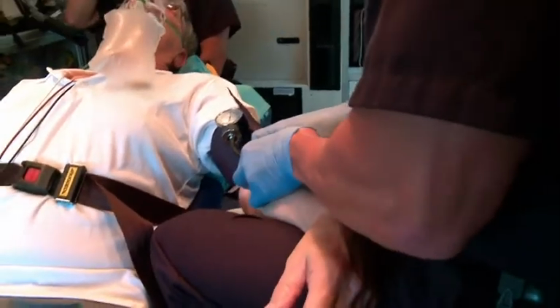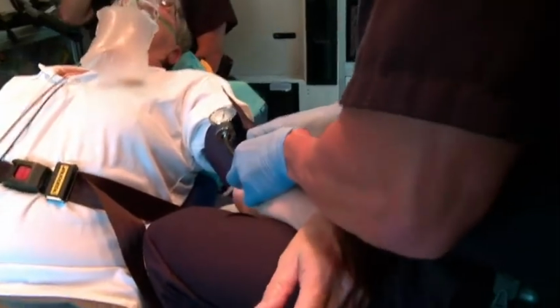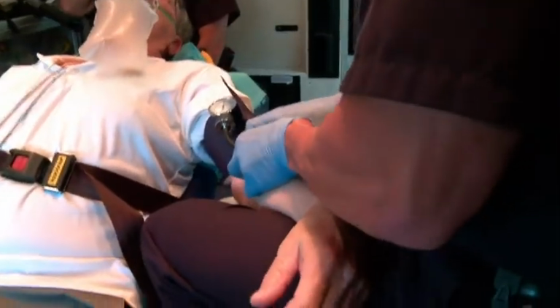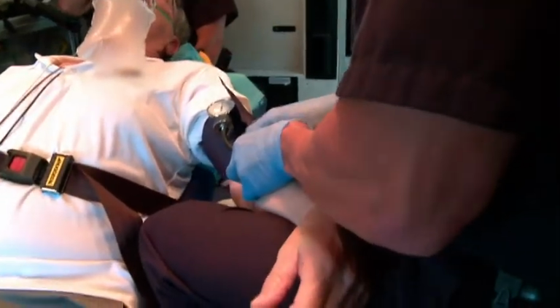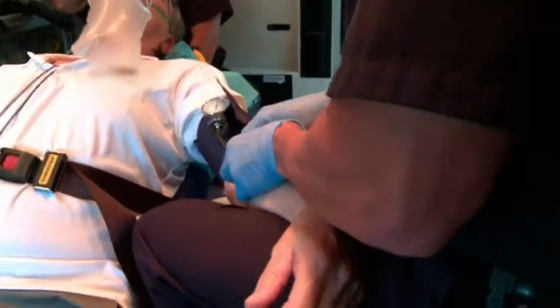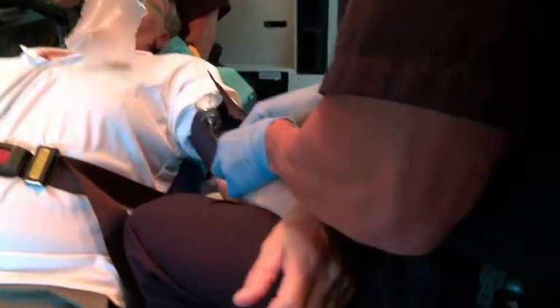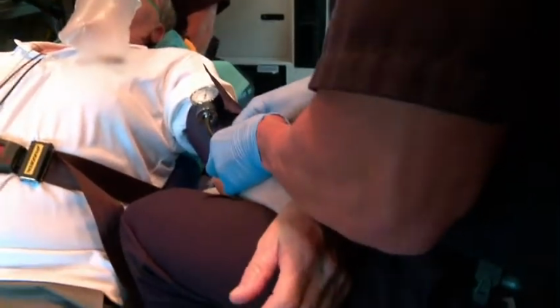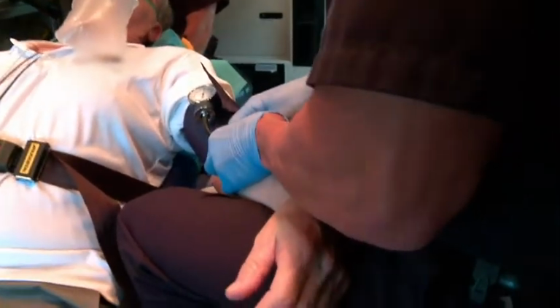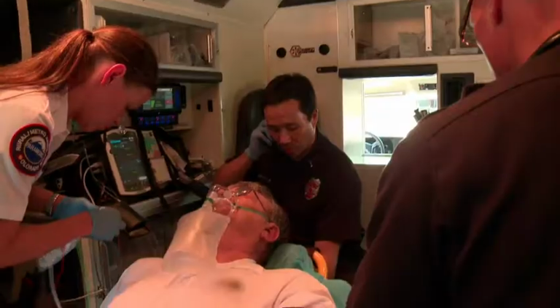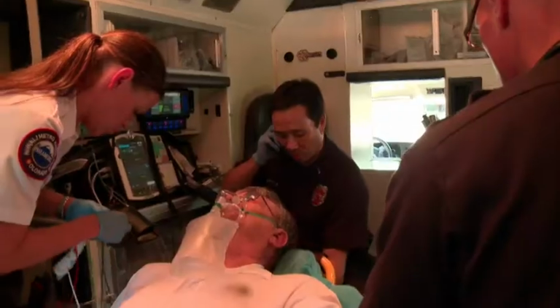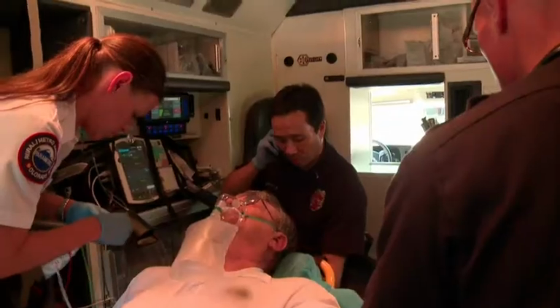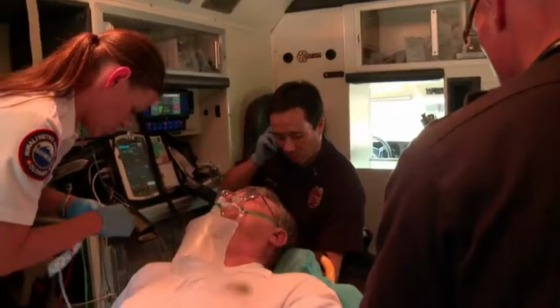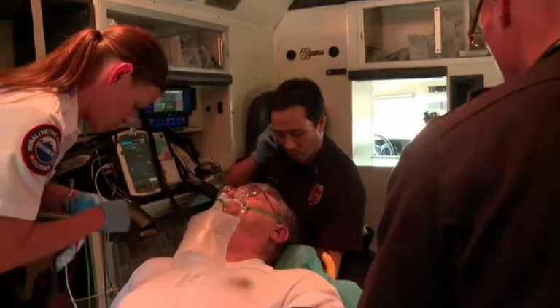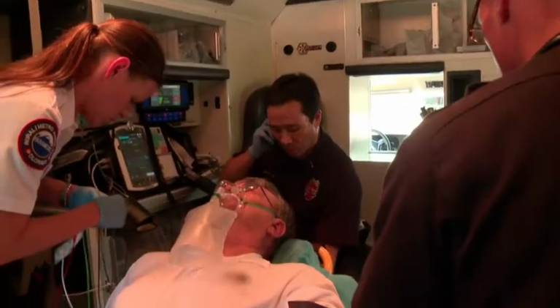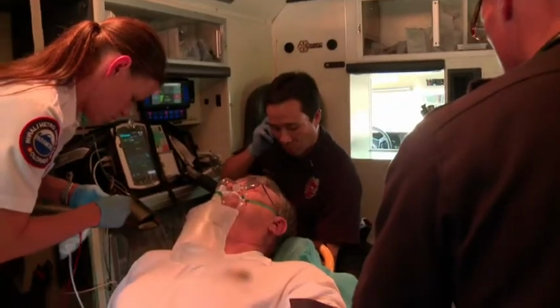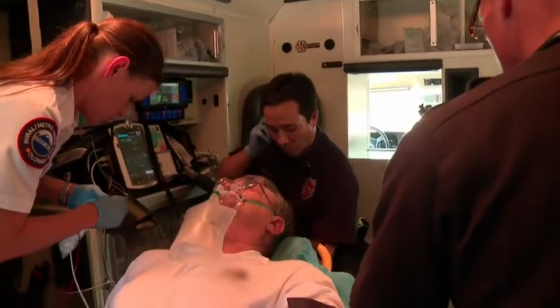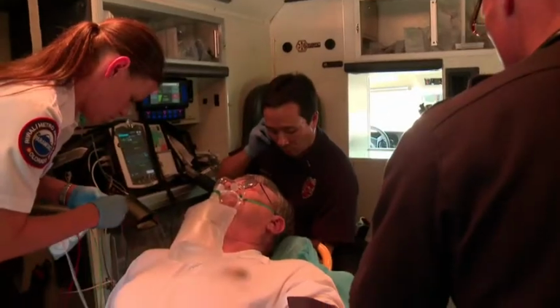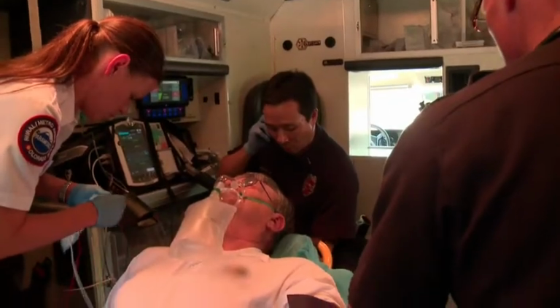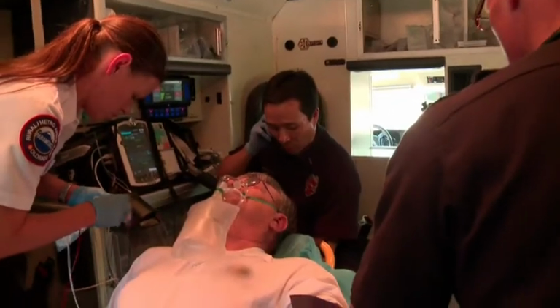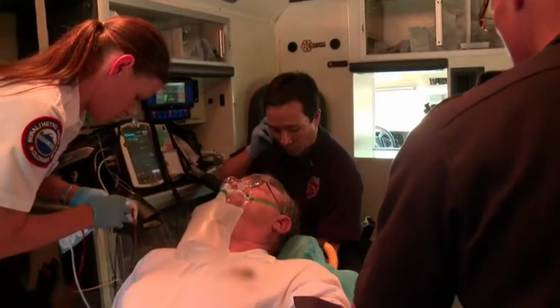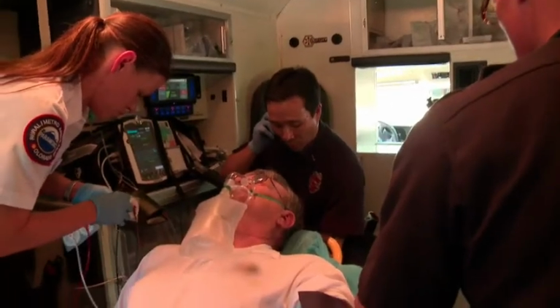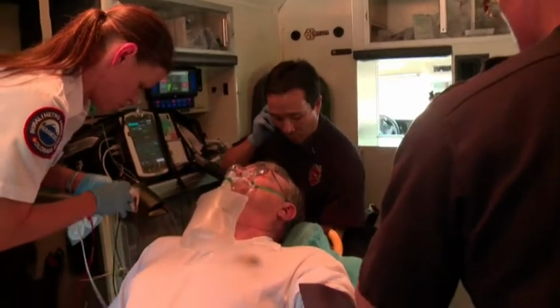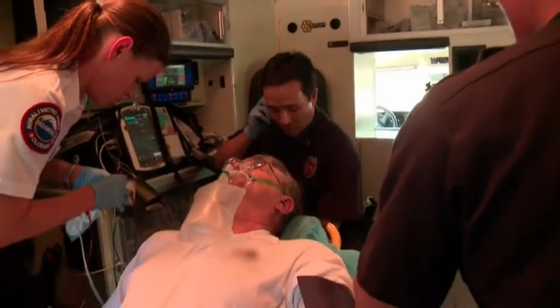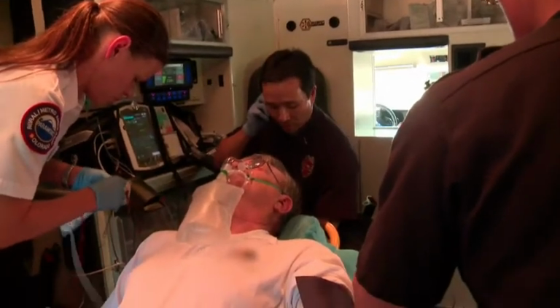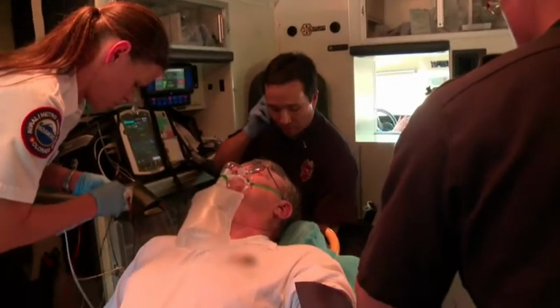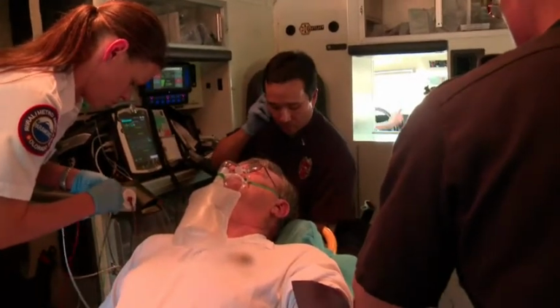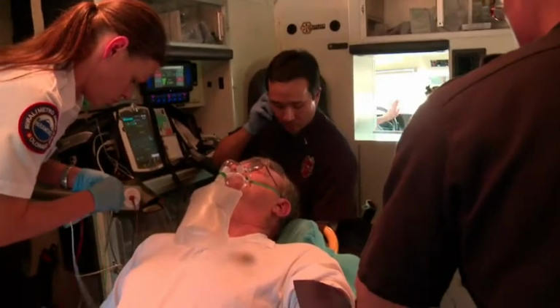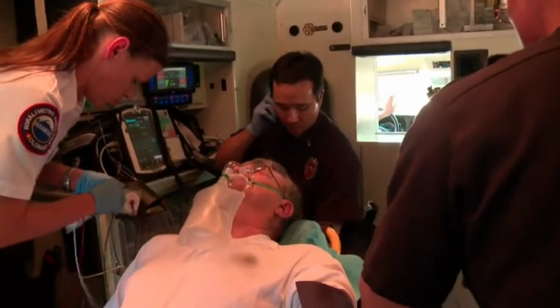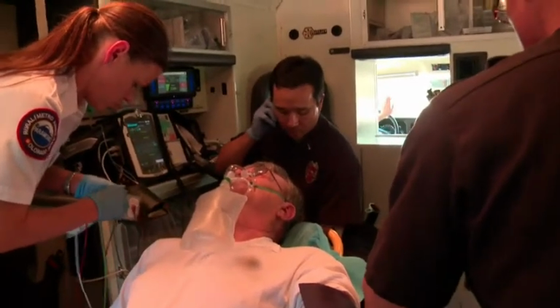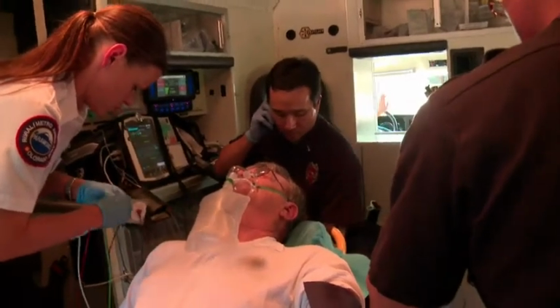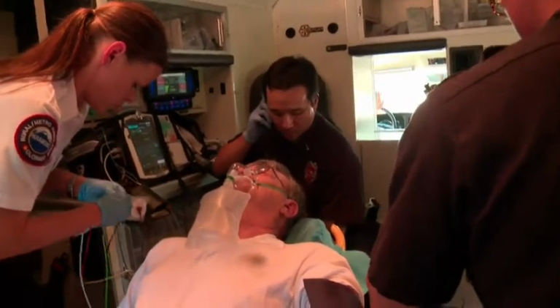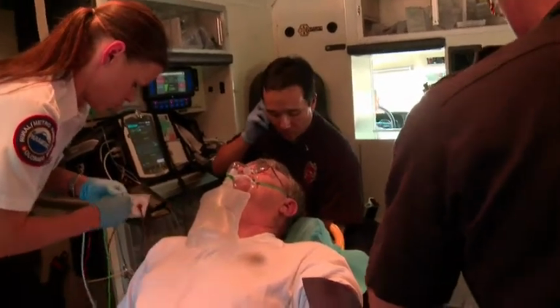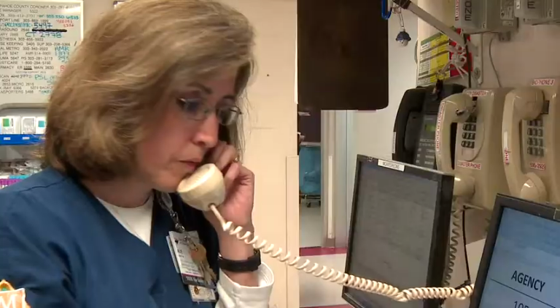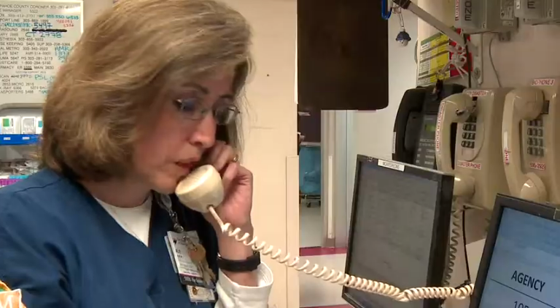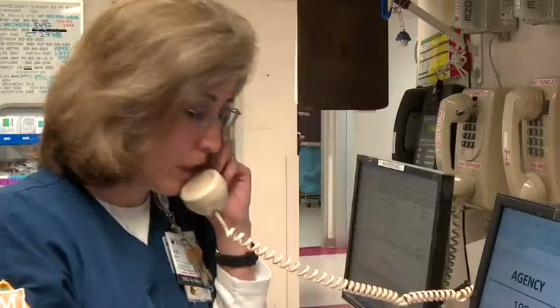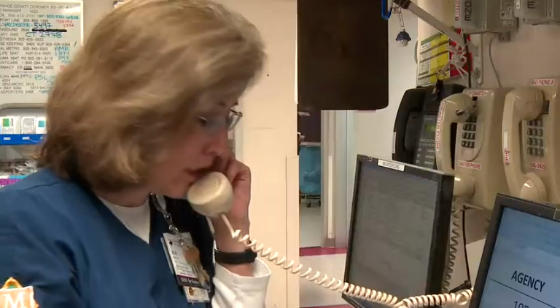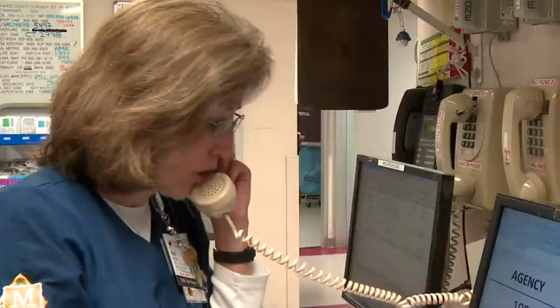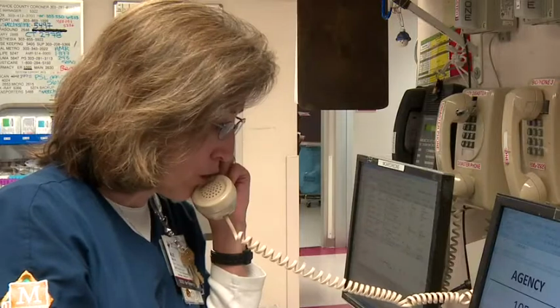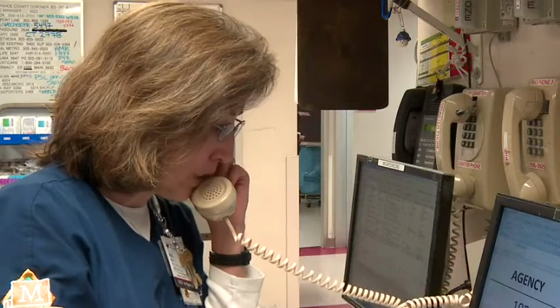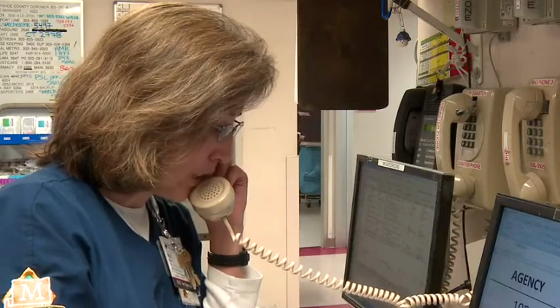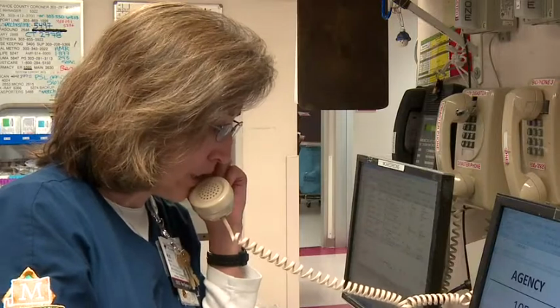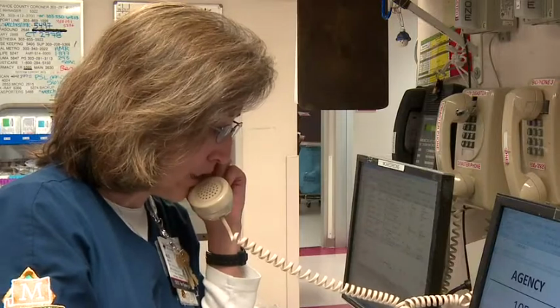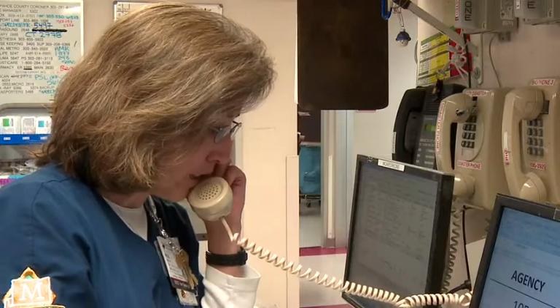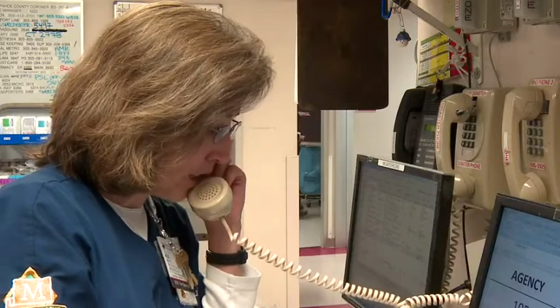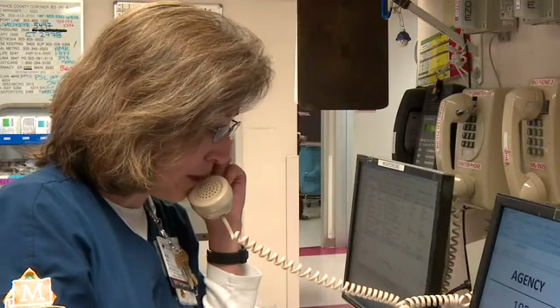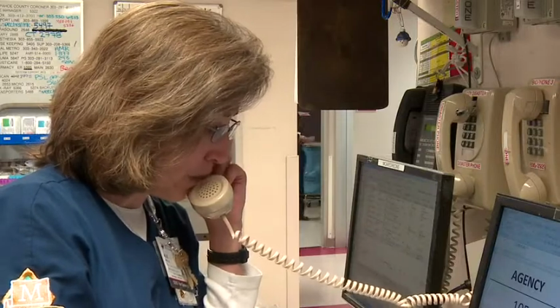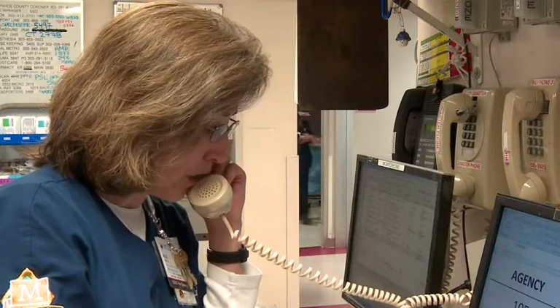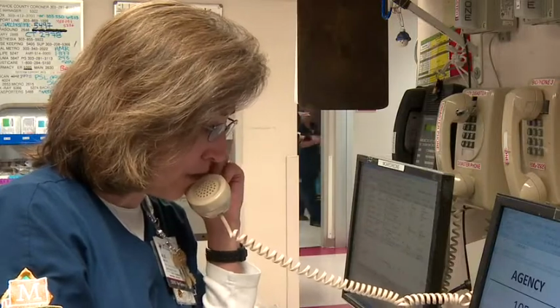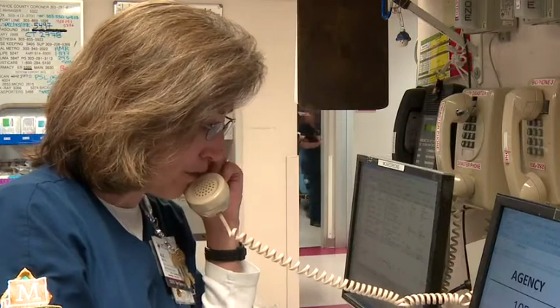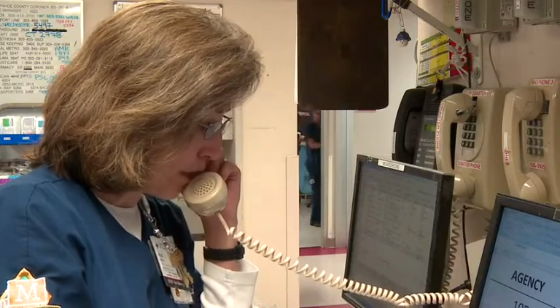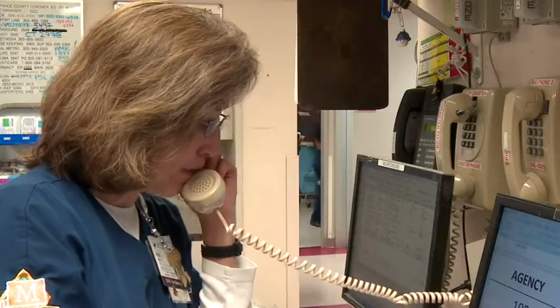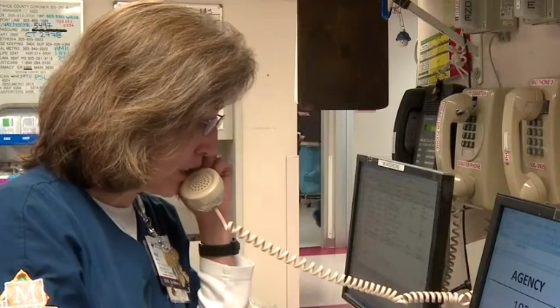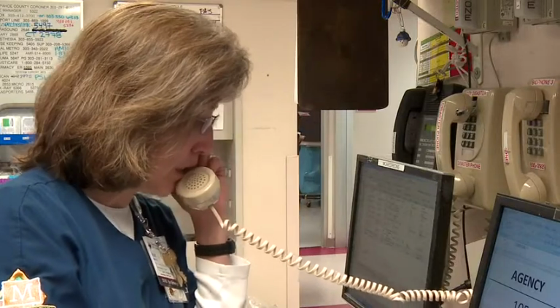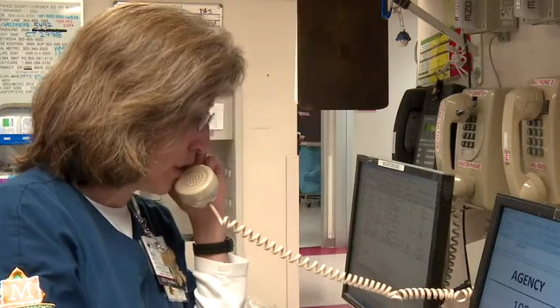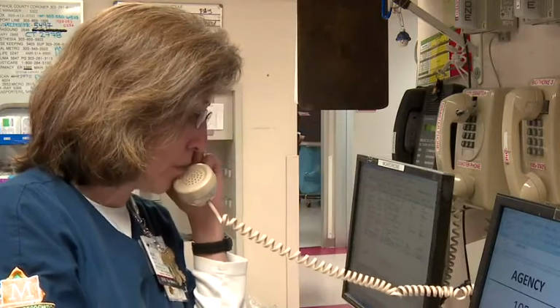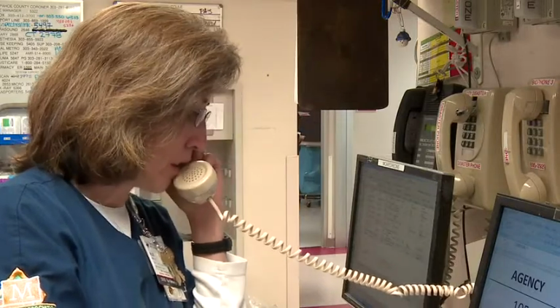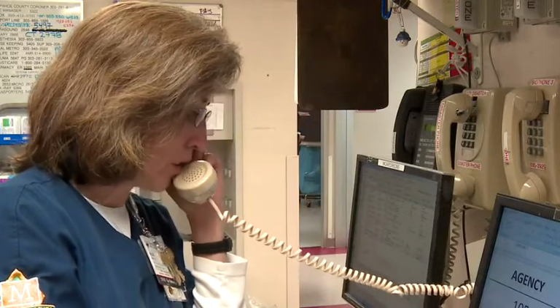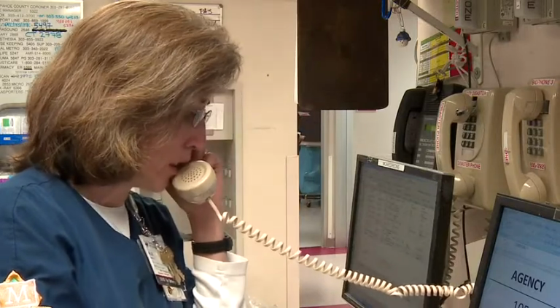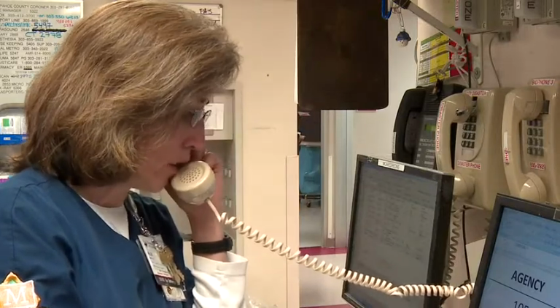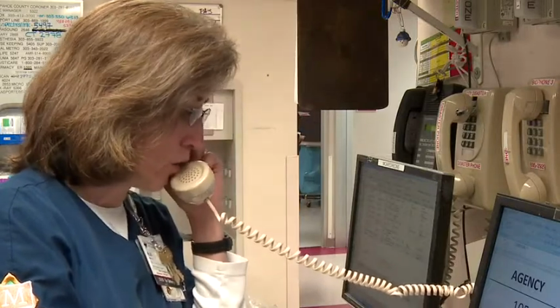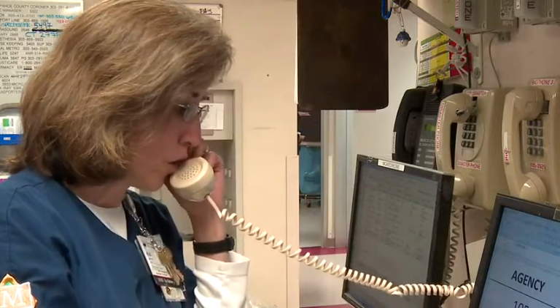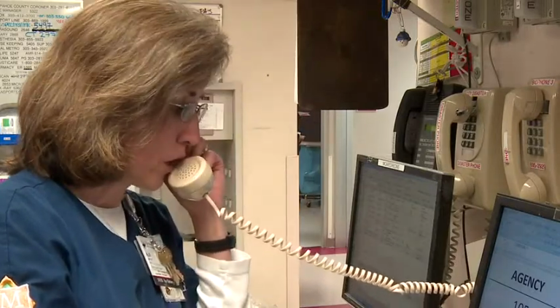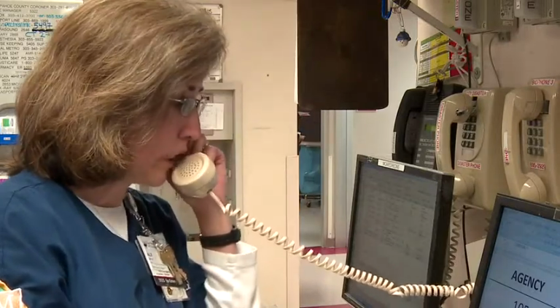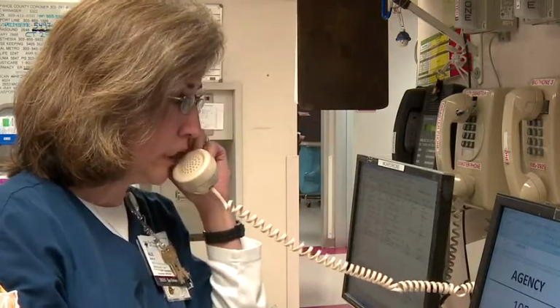This will be a pre-hospital stroke alert. Any questions? No questions at this time, we will see you in 5 to 6. Medical Center of Aurora clear.